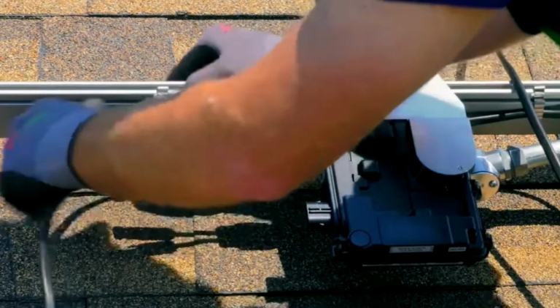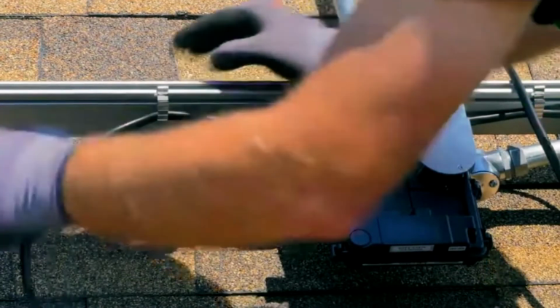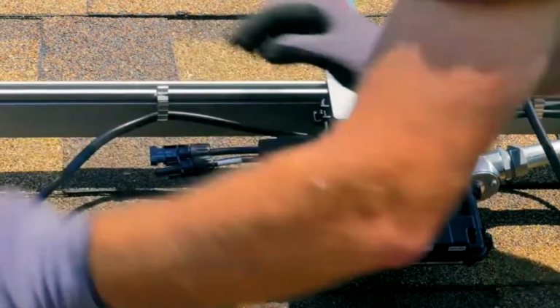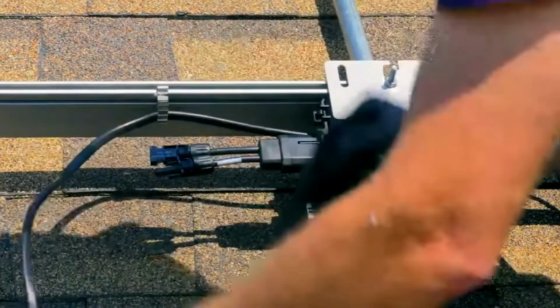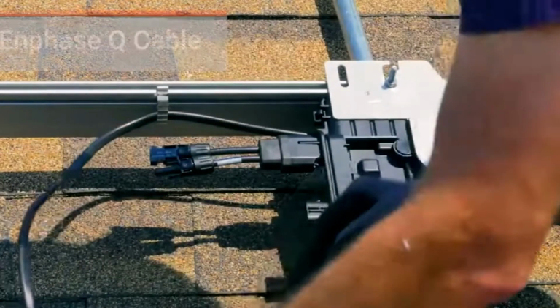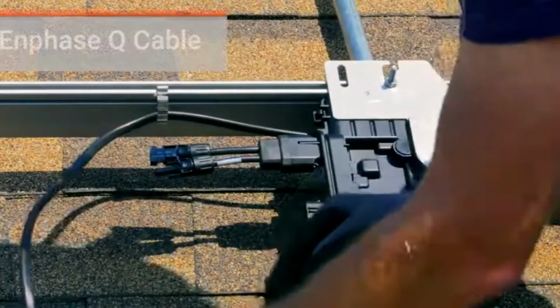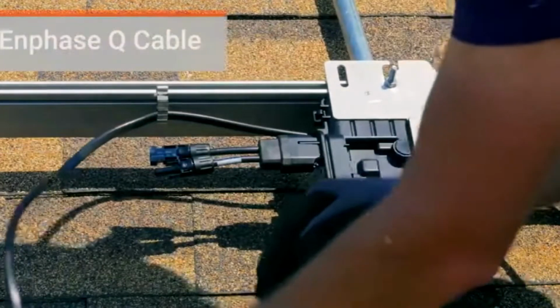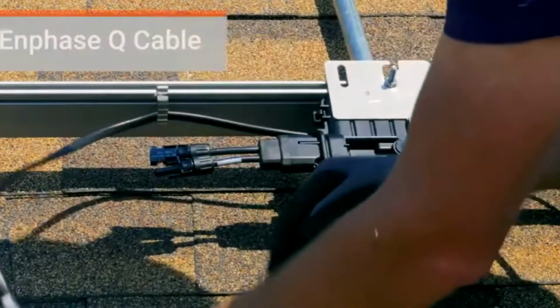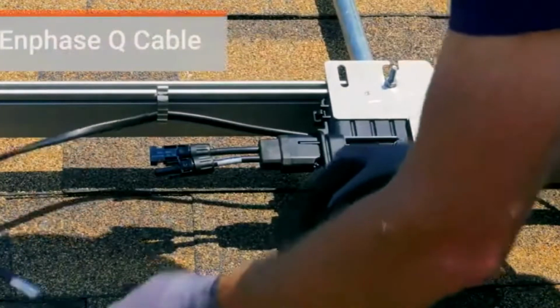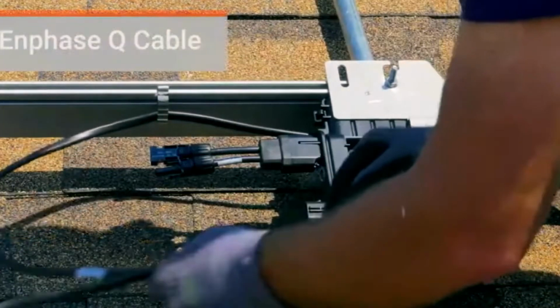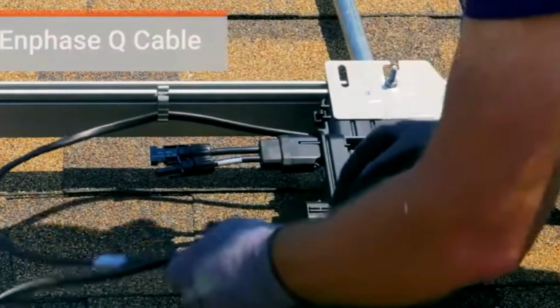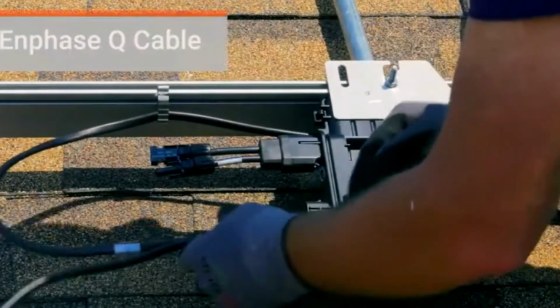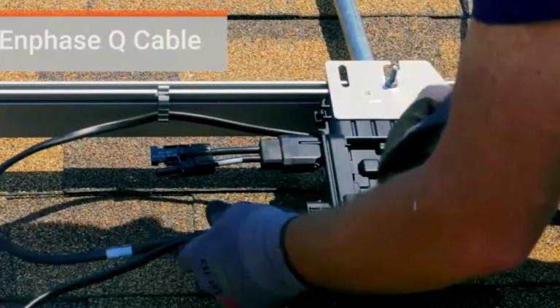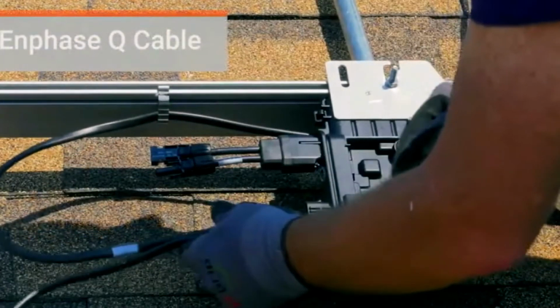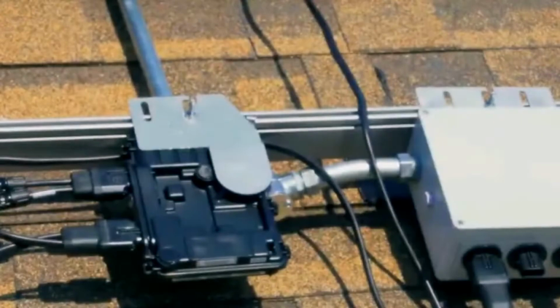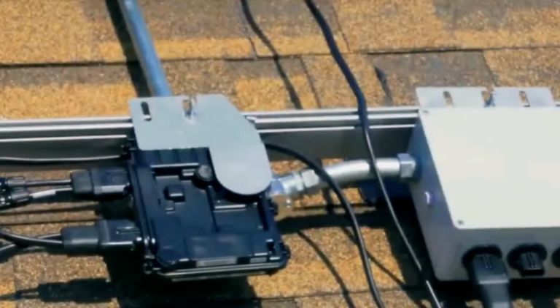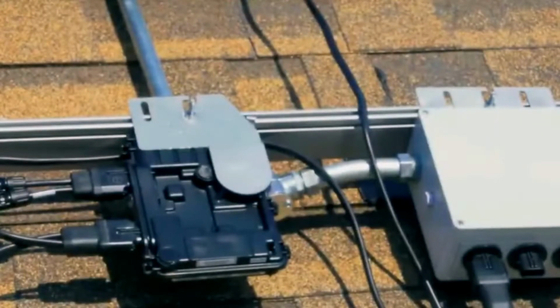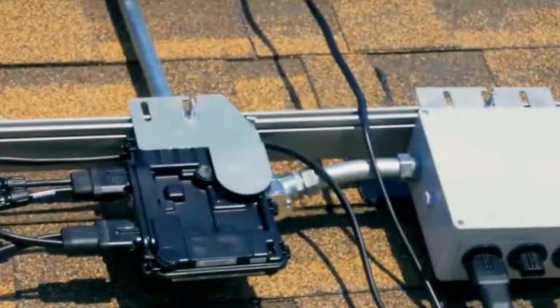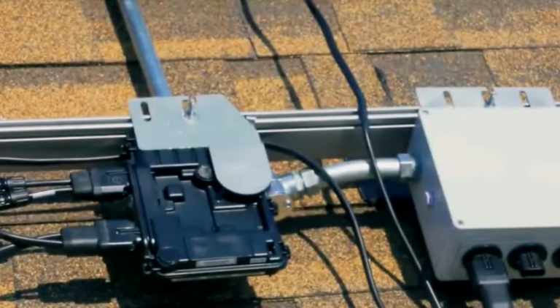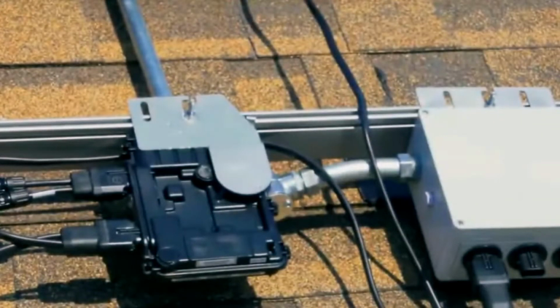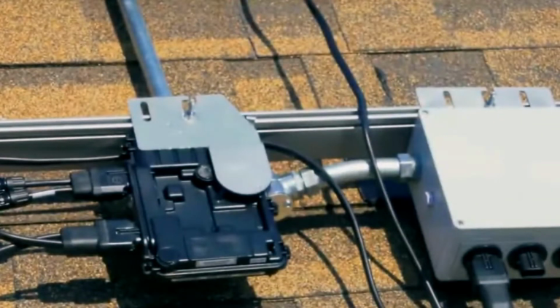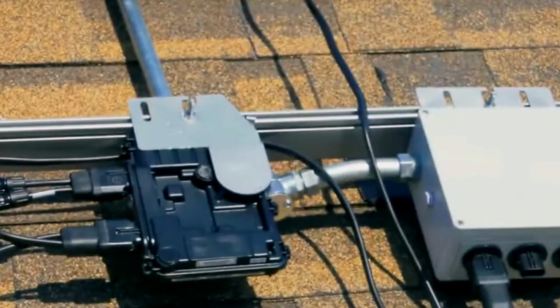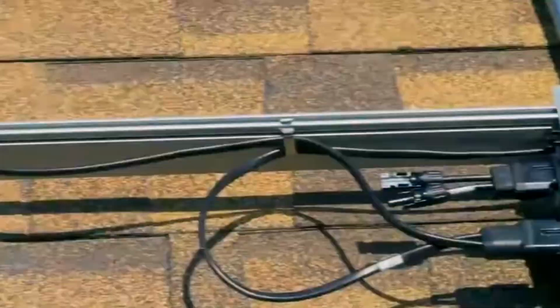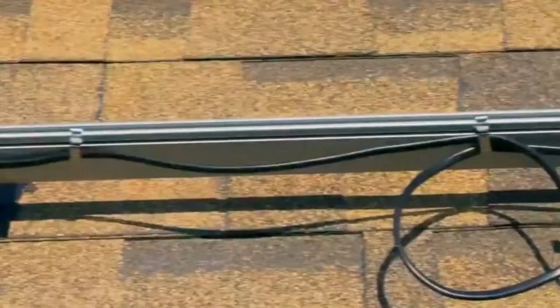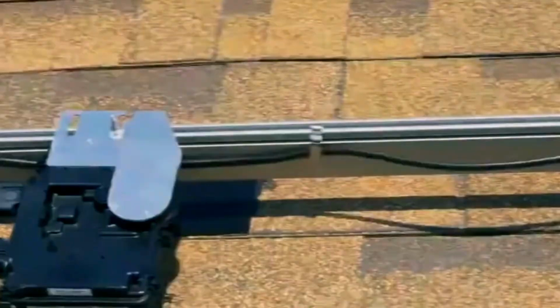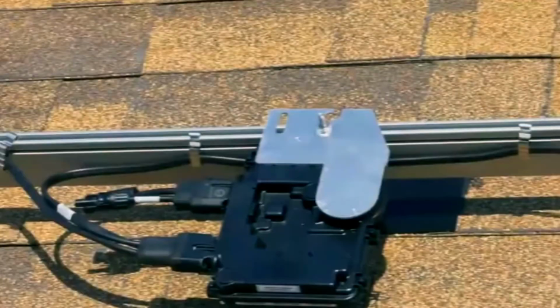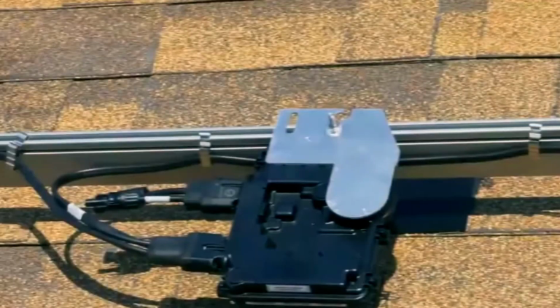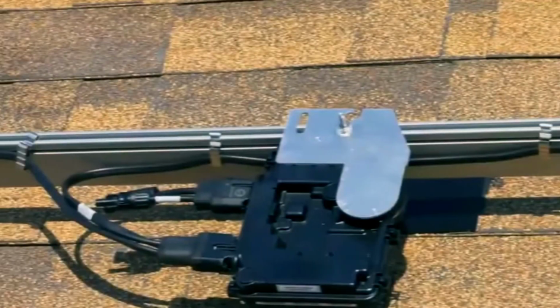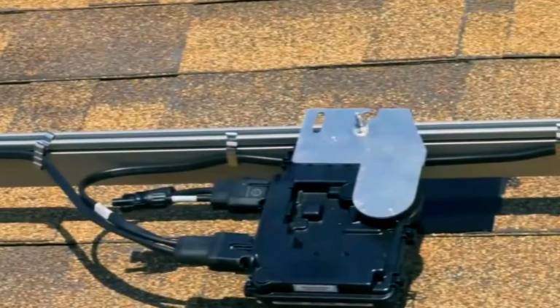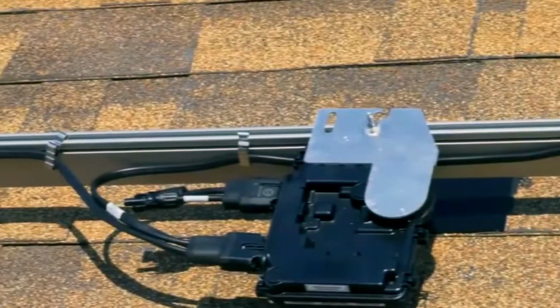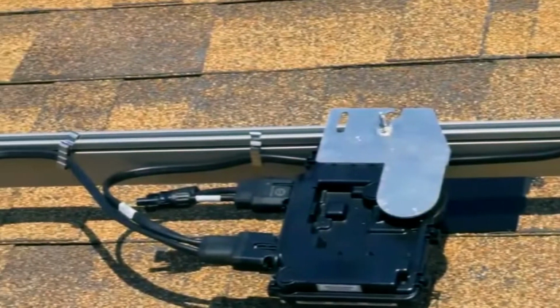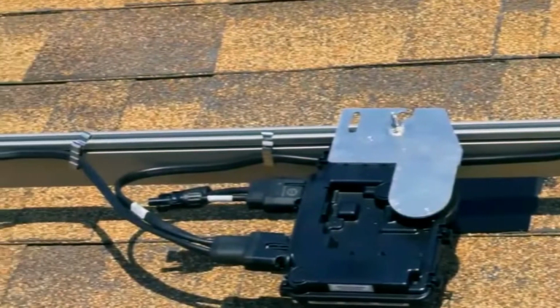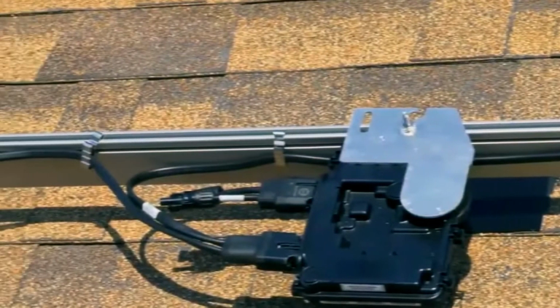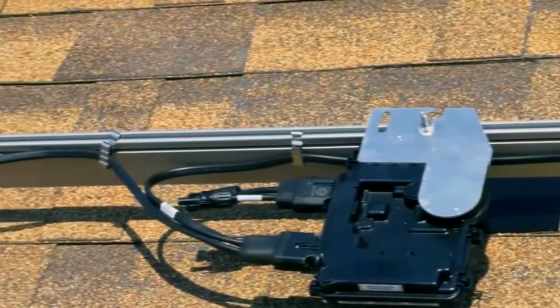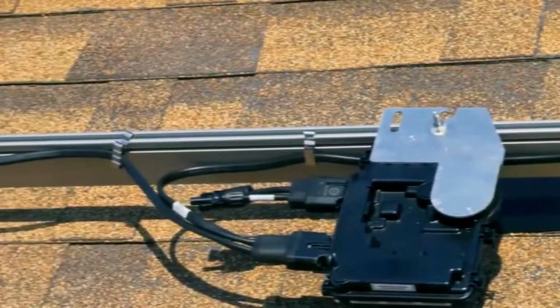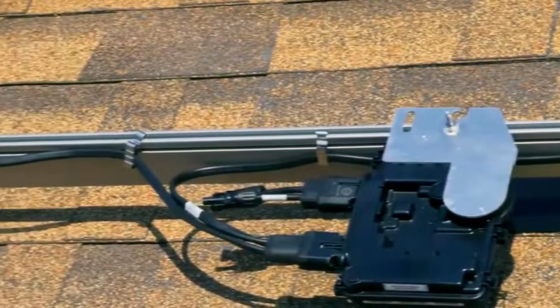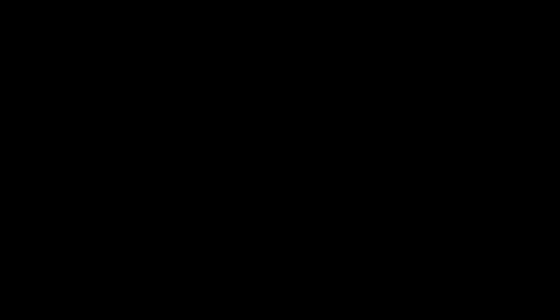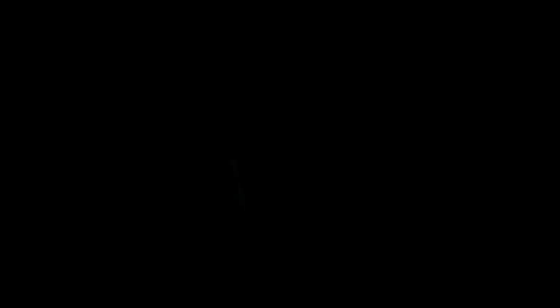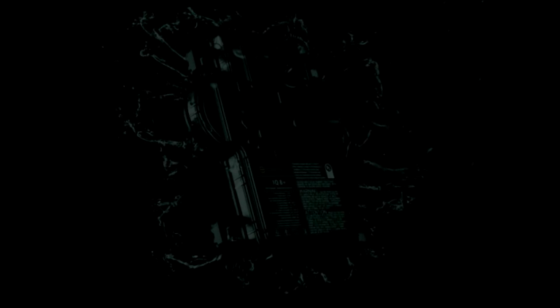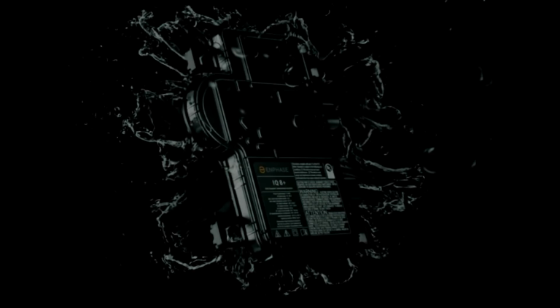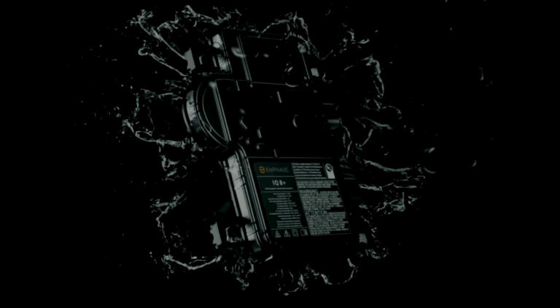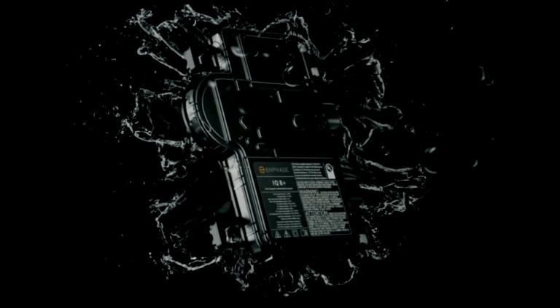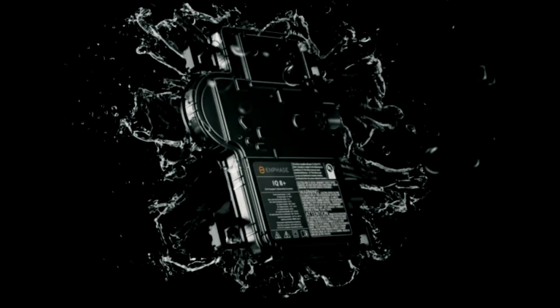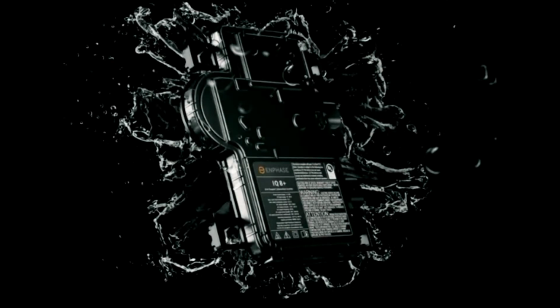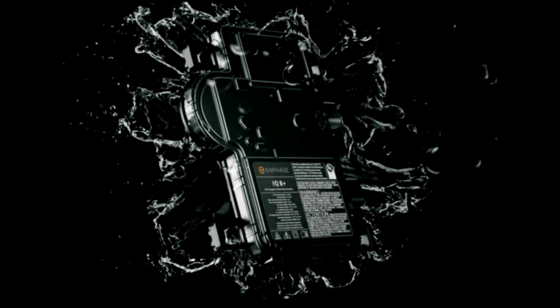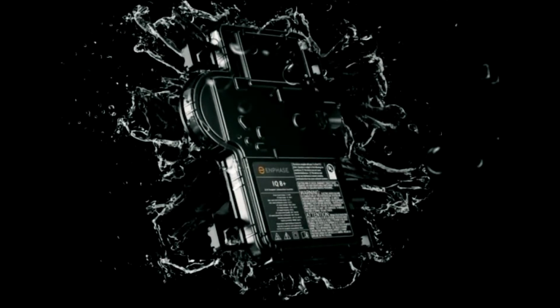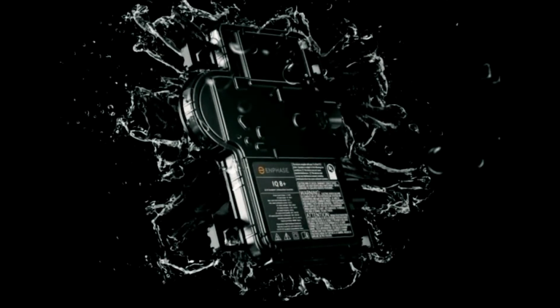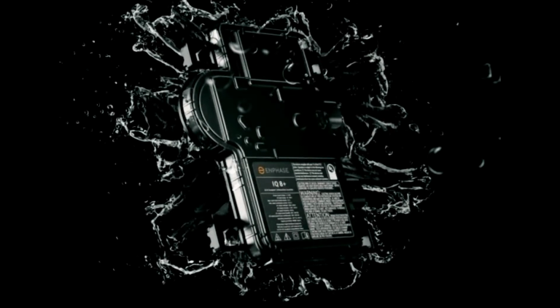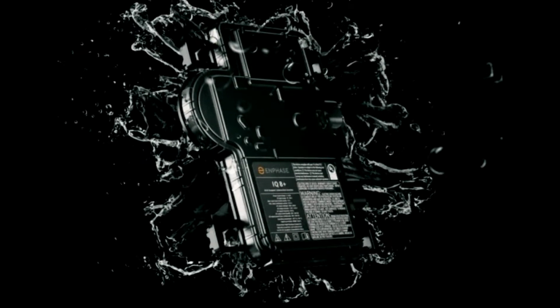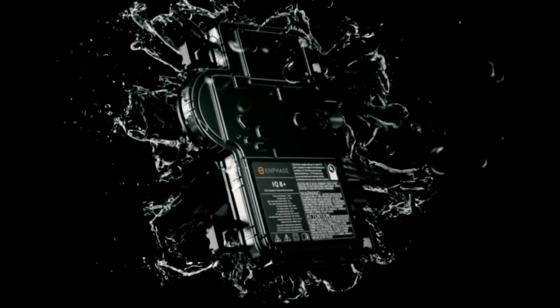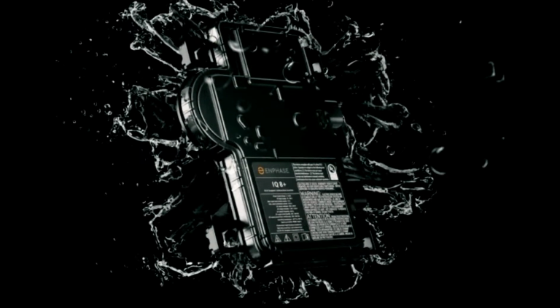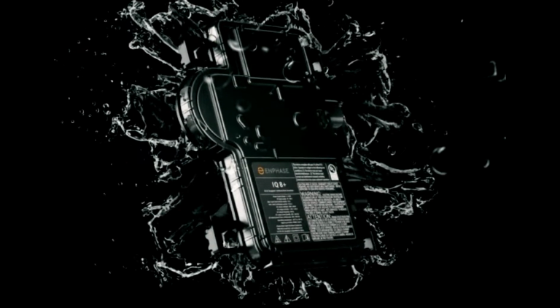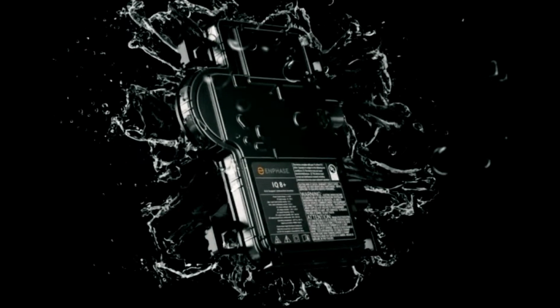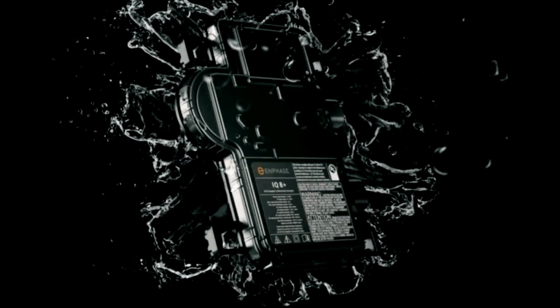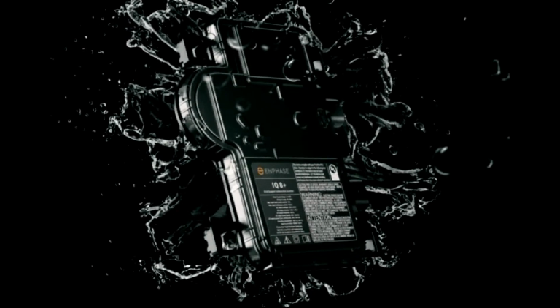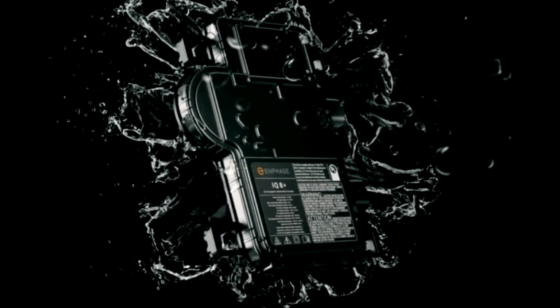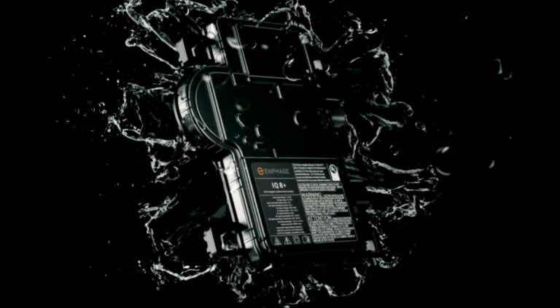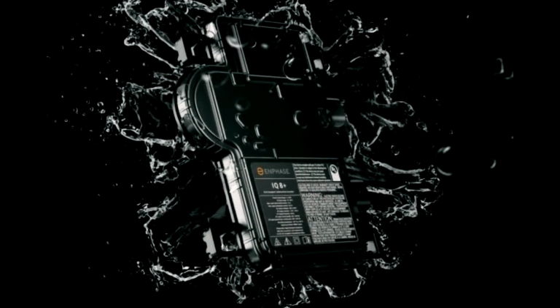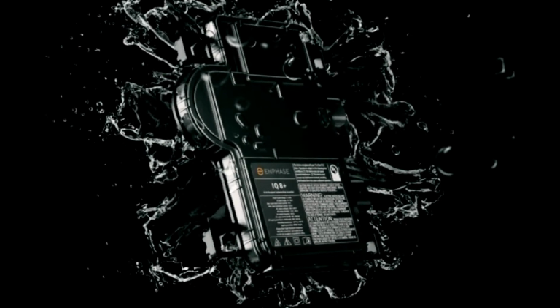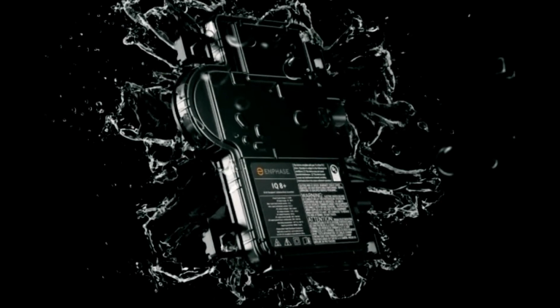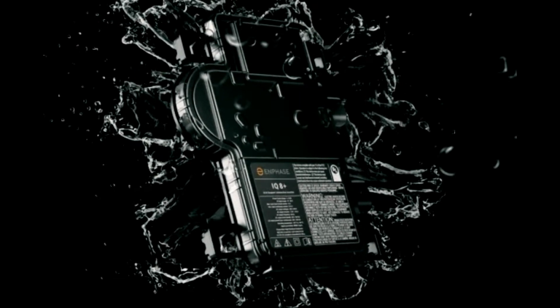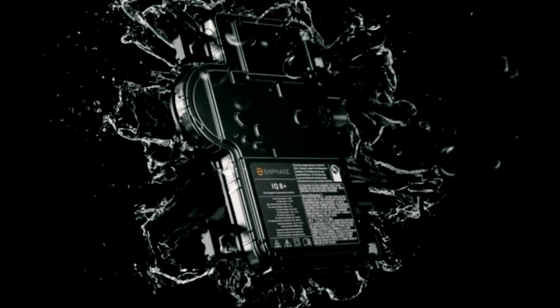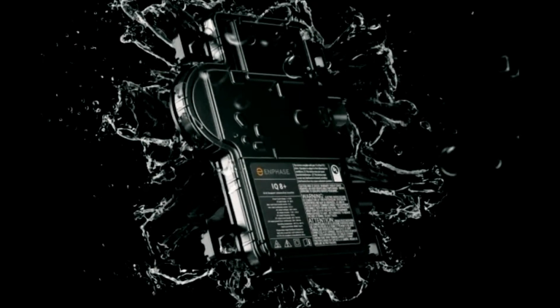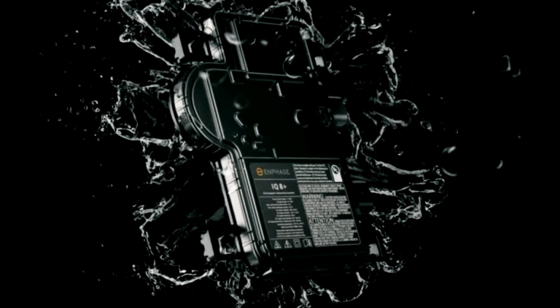Experience unrivaled performance, grid independence, and effortless system management with Inphase's cutting-edge technology.